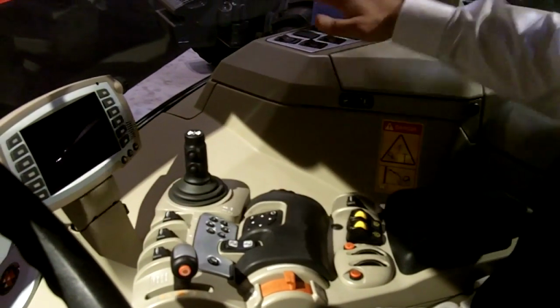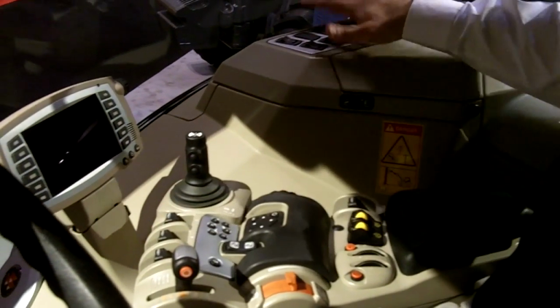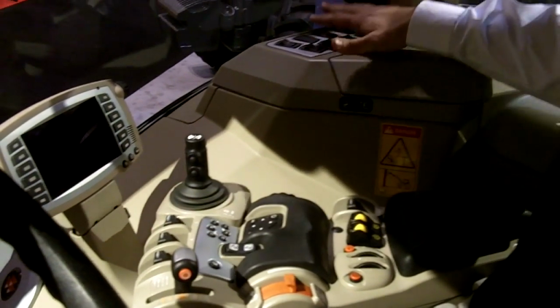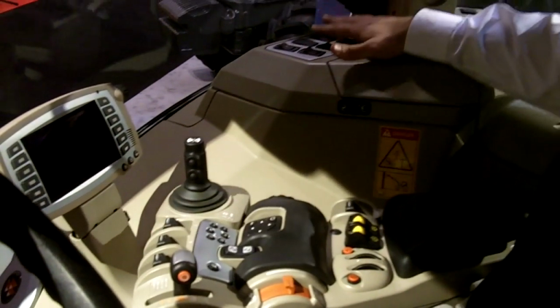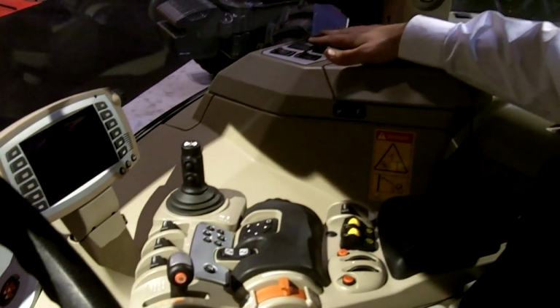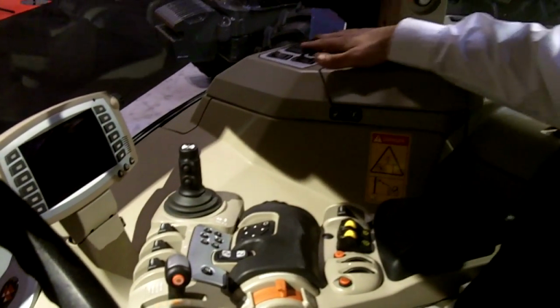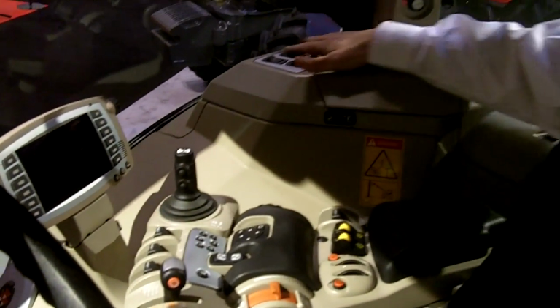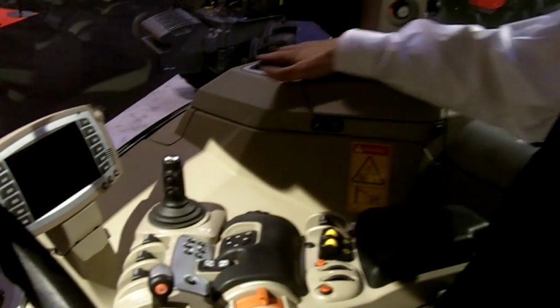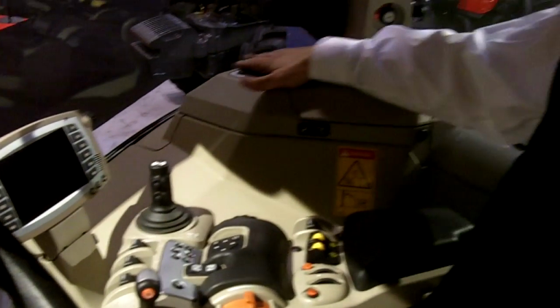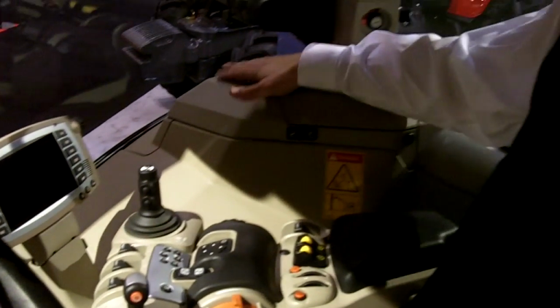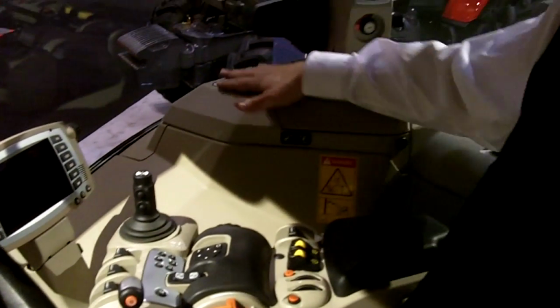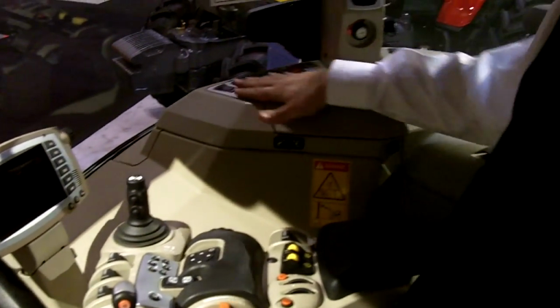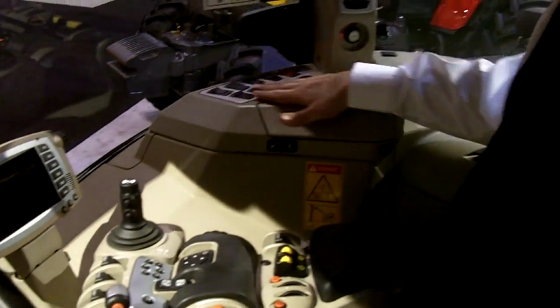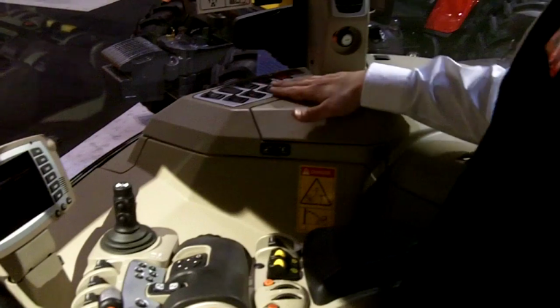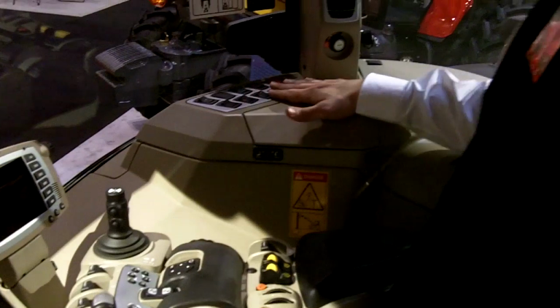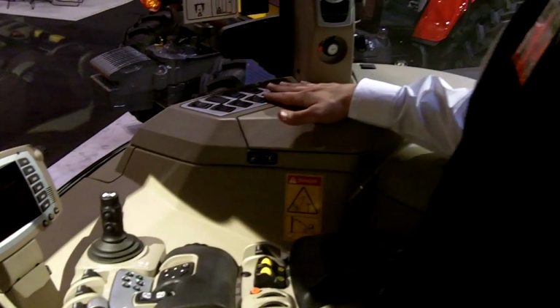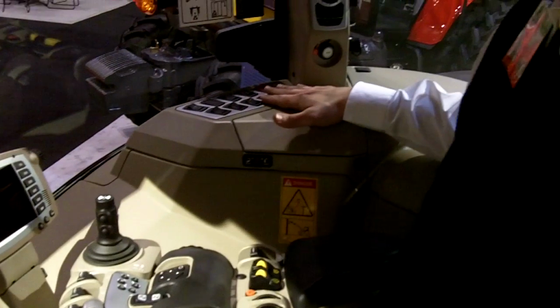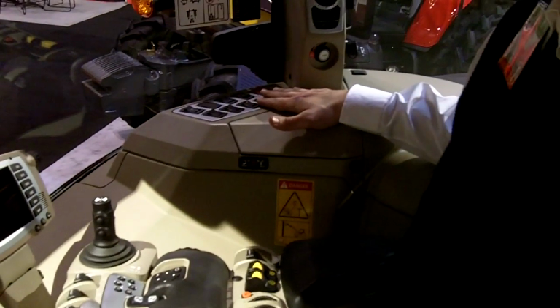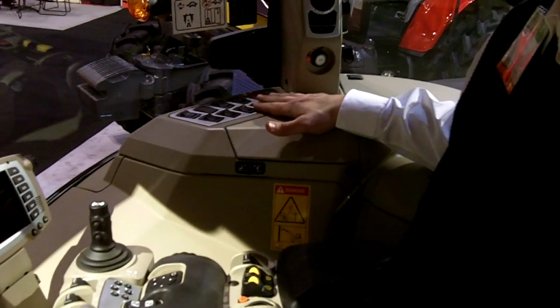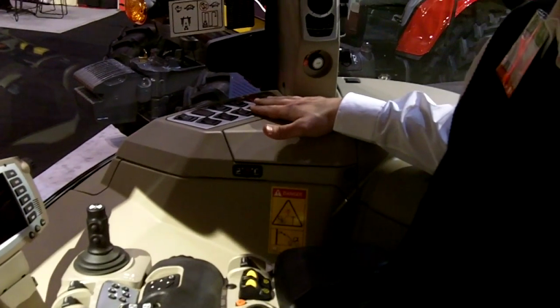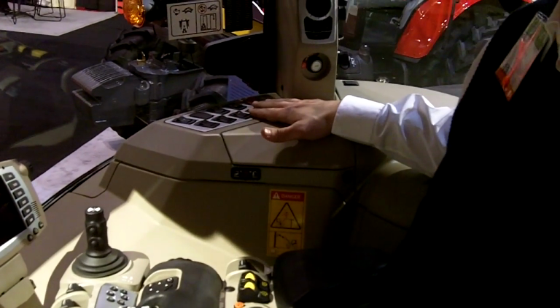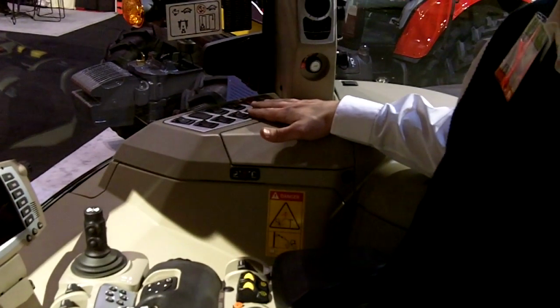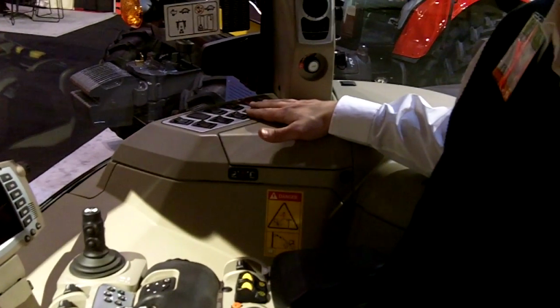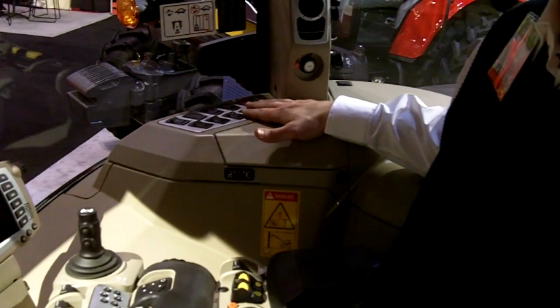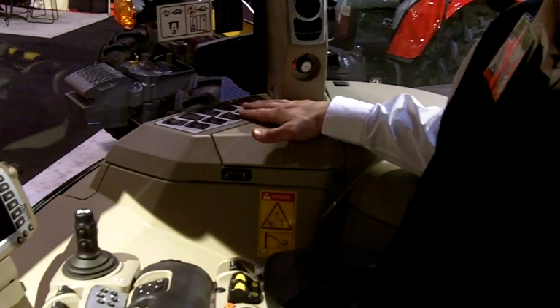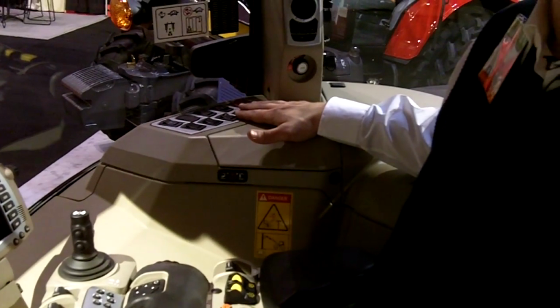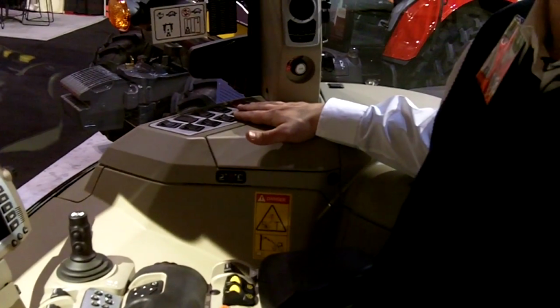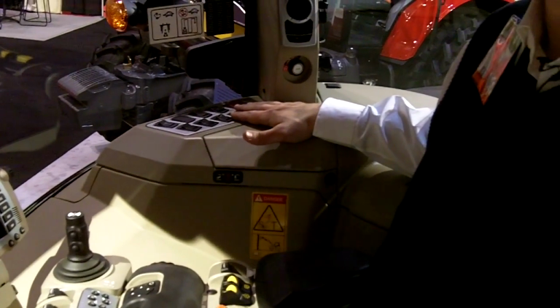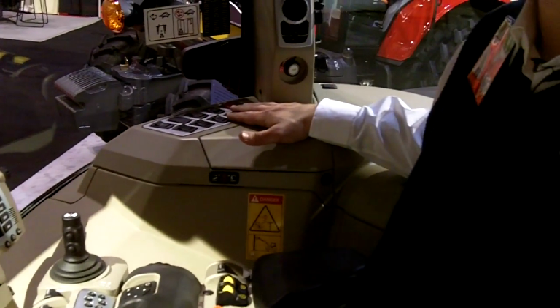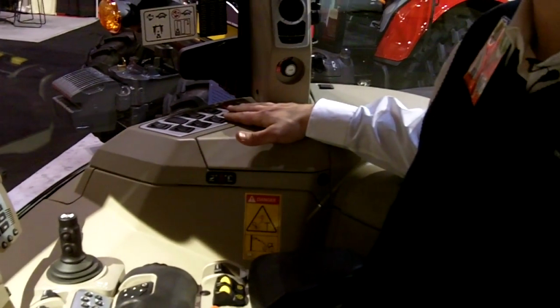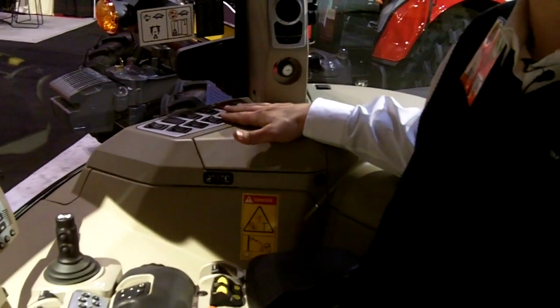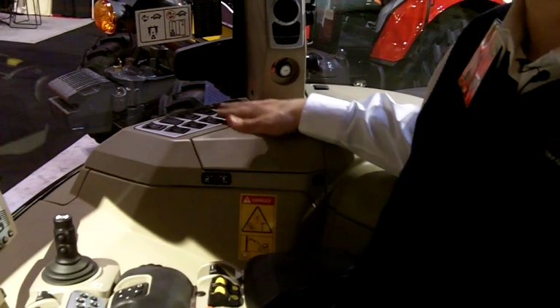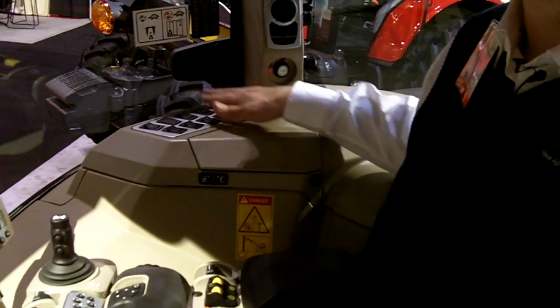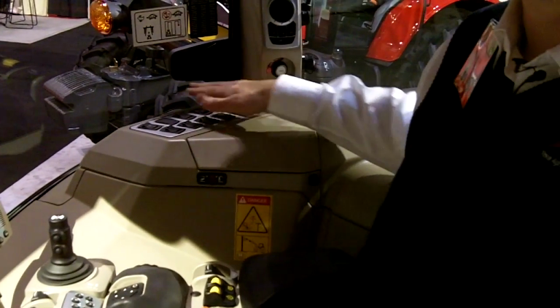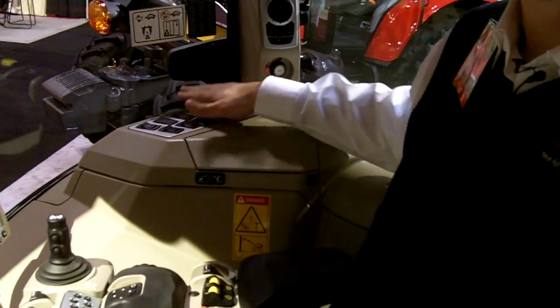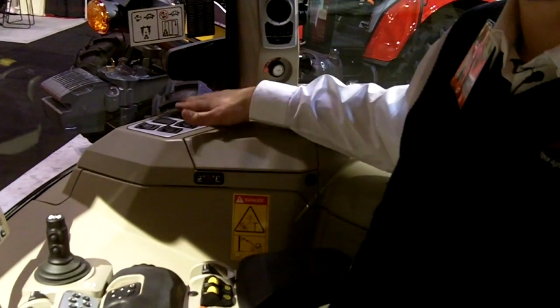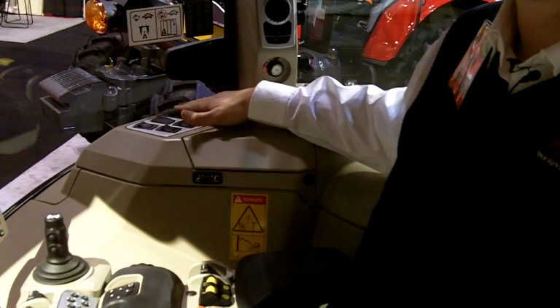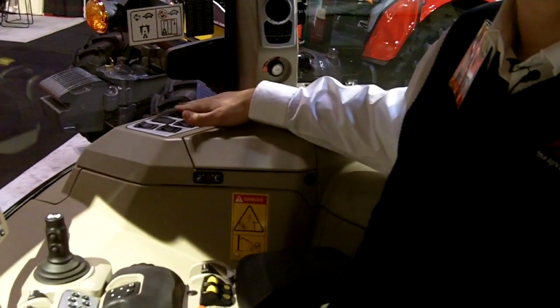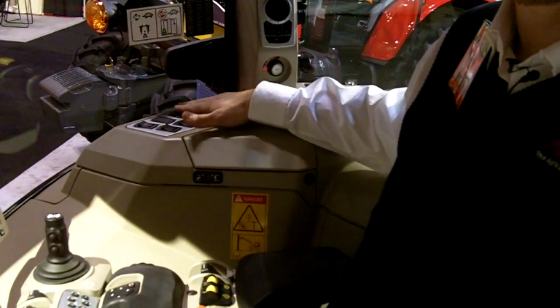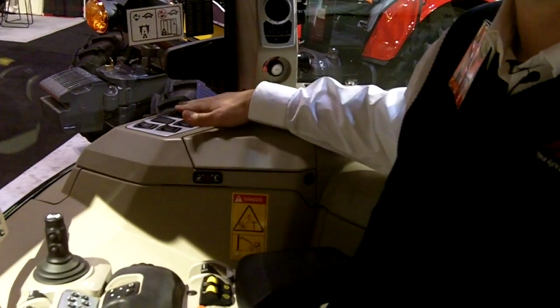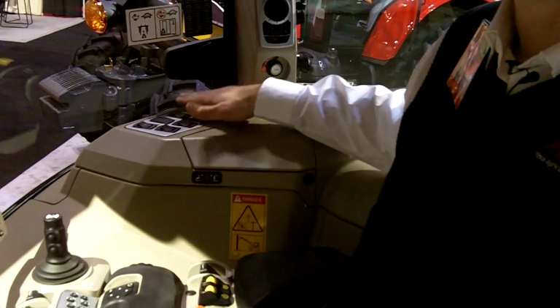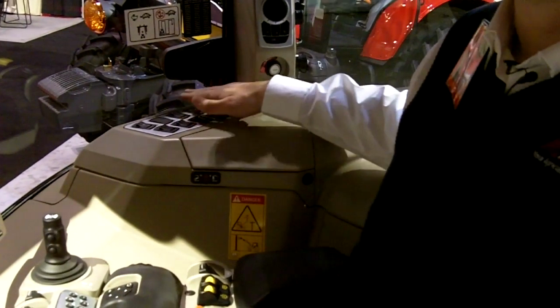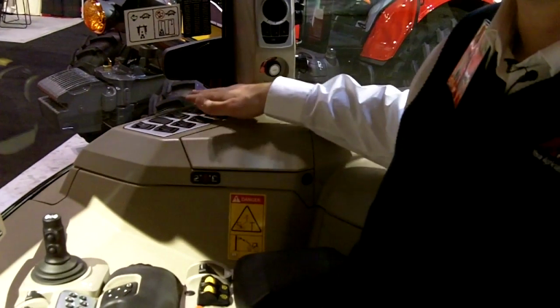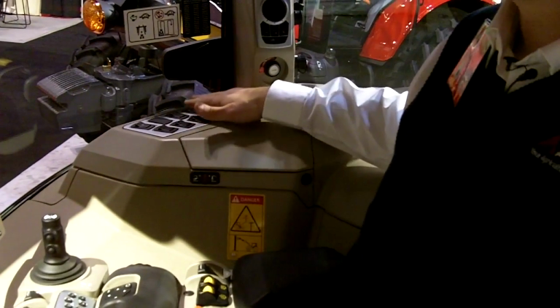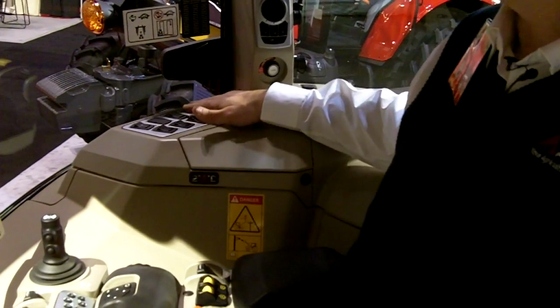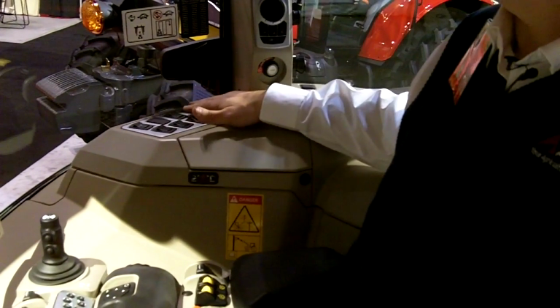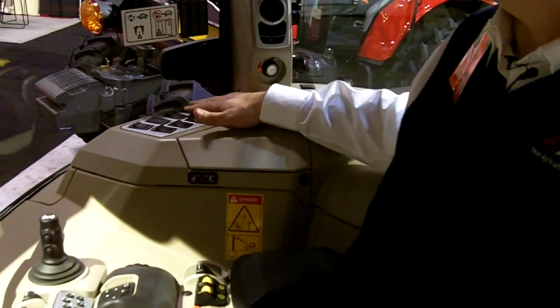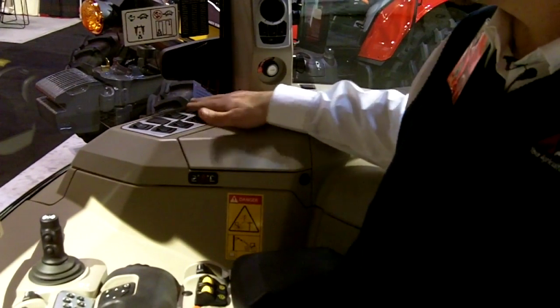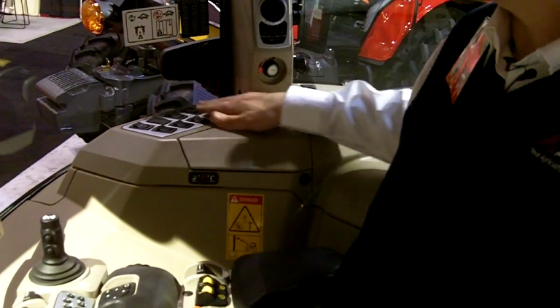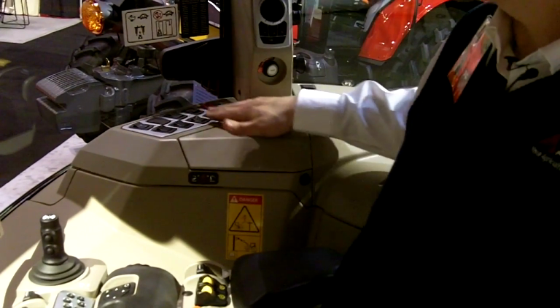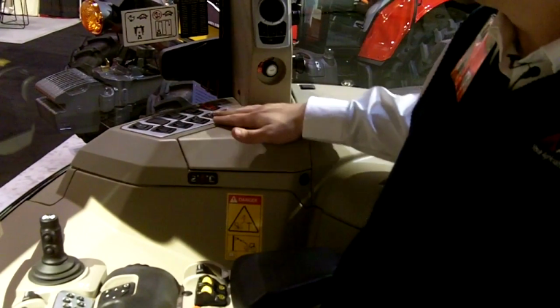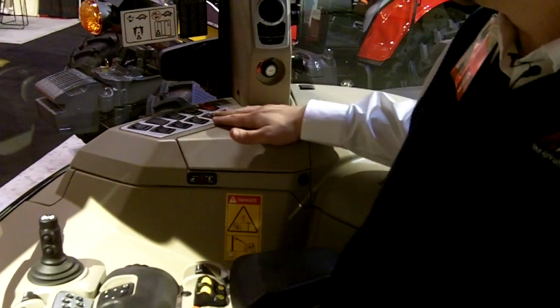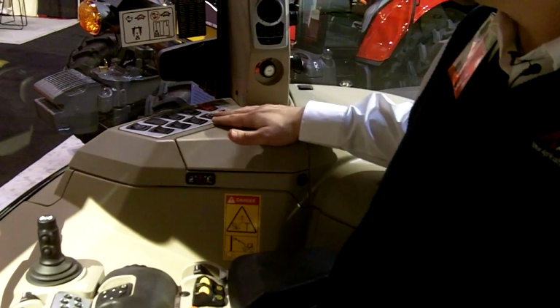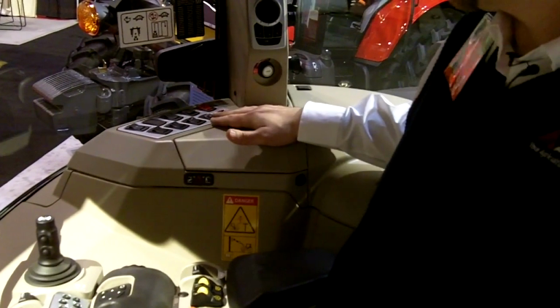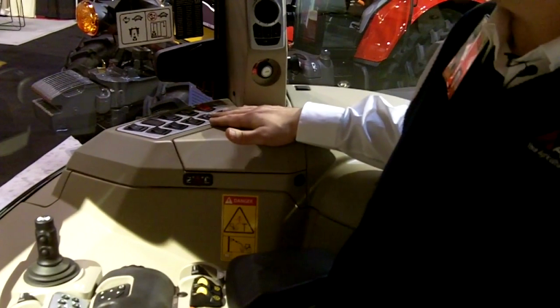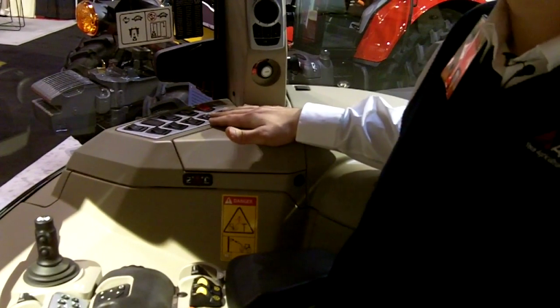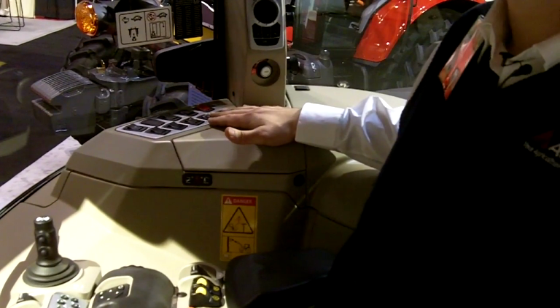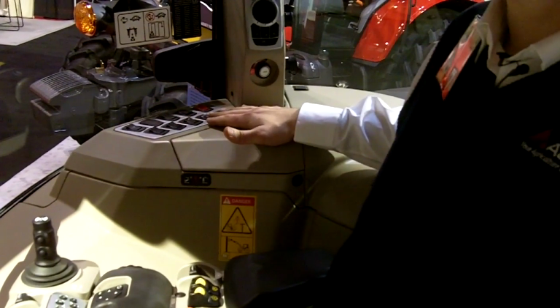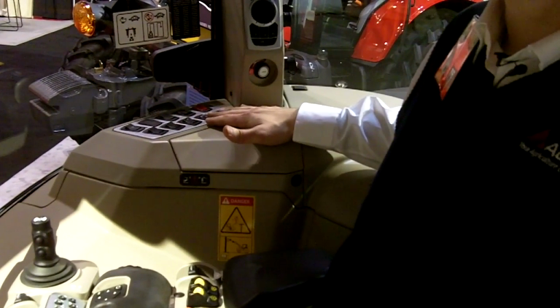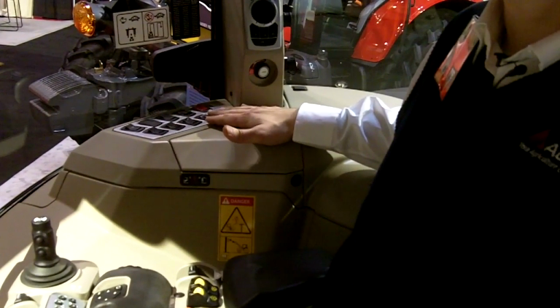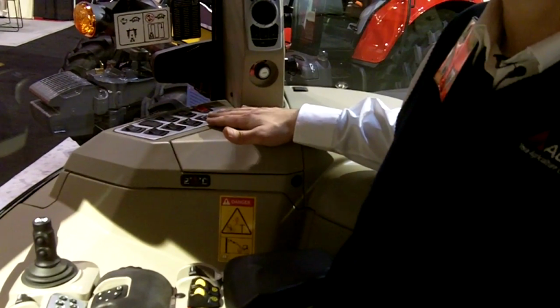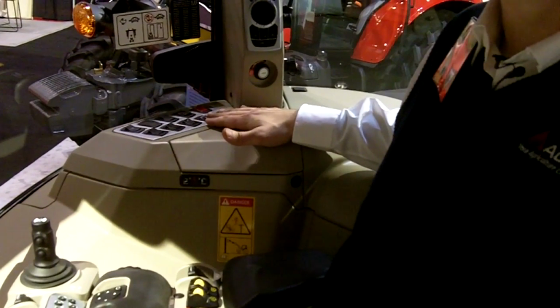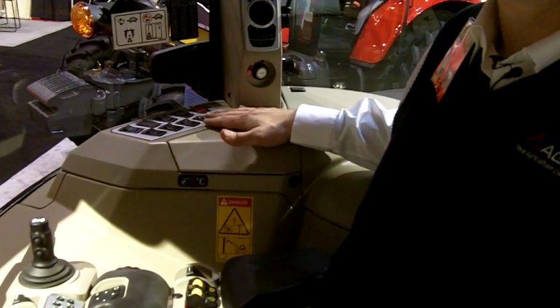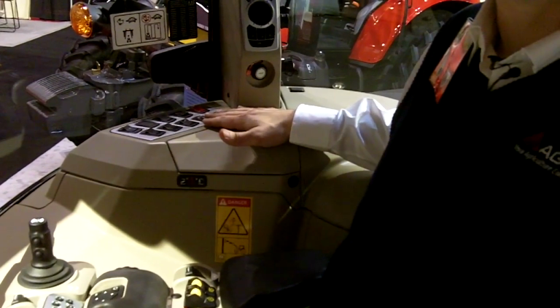Back here, we've also put convenient rocker switches for controls such as four-wheel drive, diff lock, and cab suspension as well.